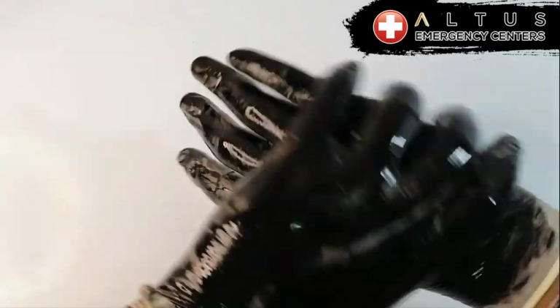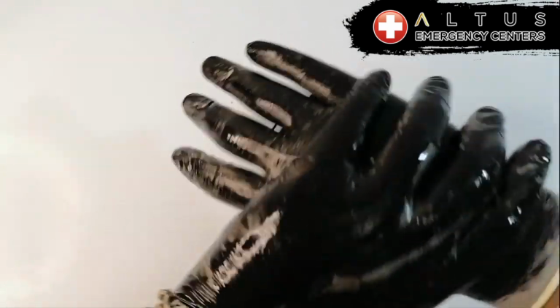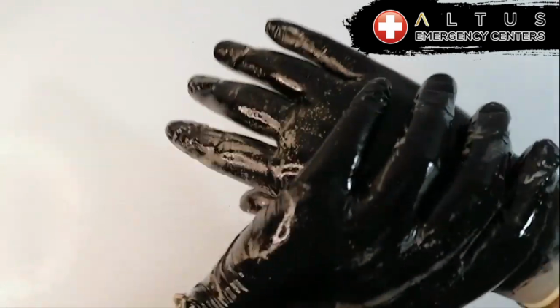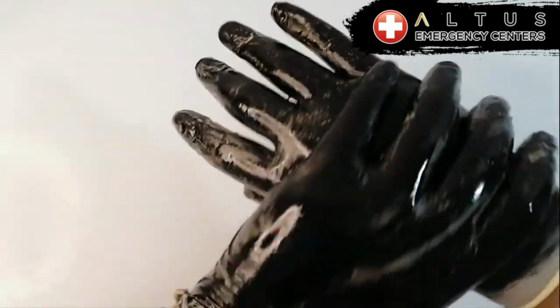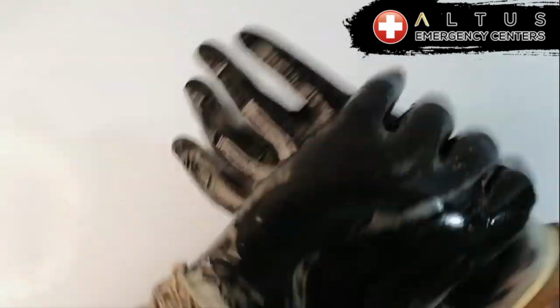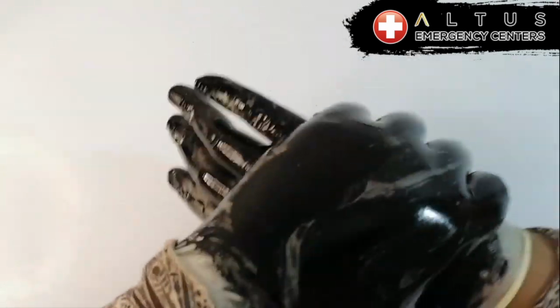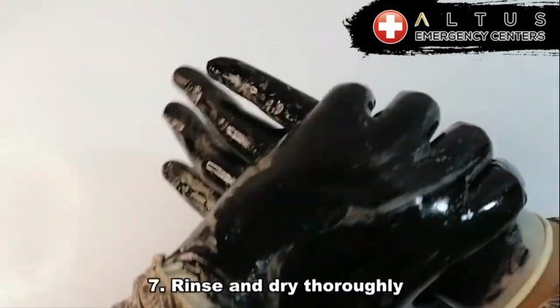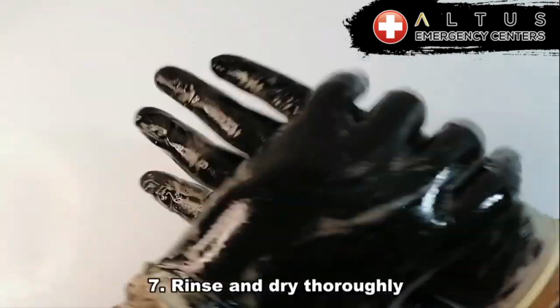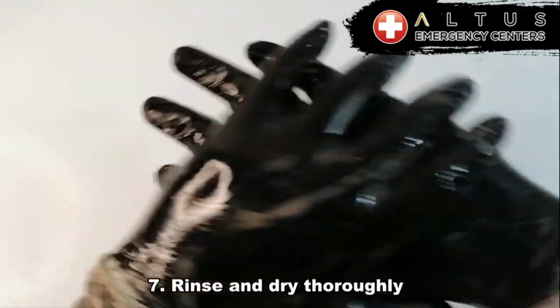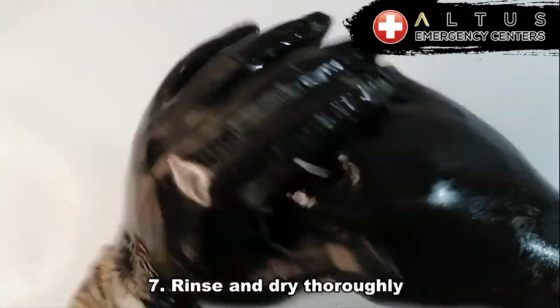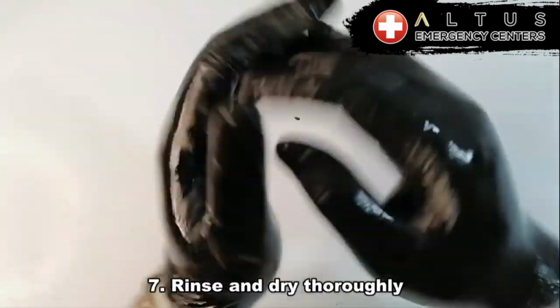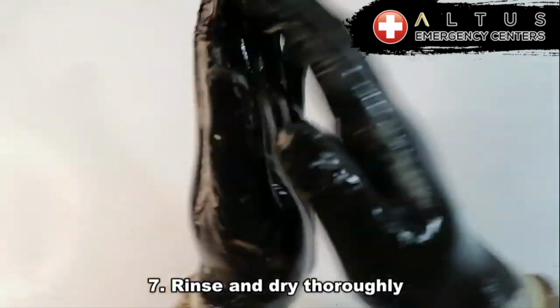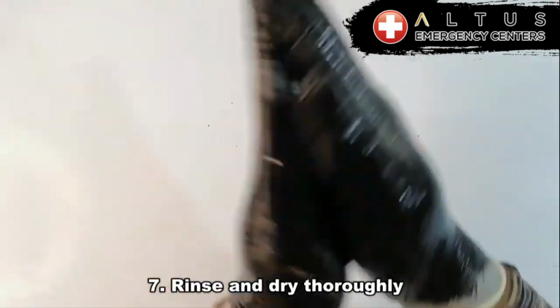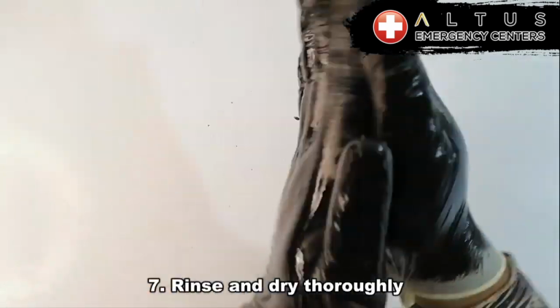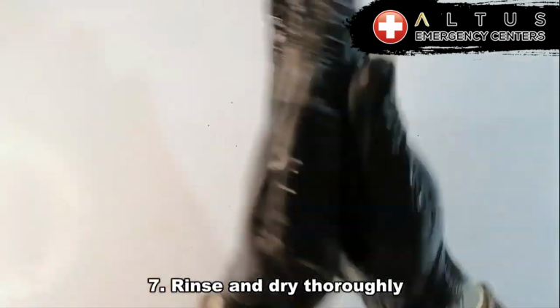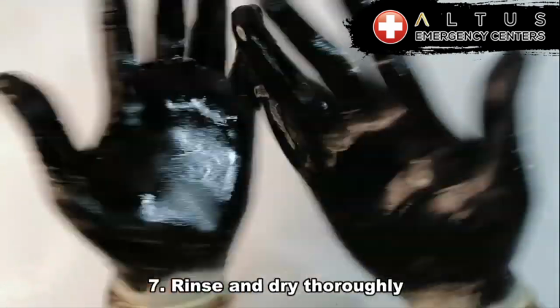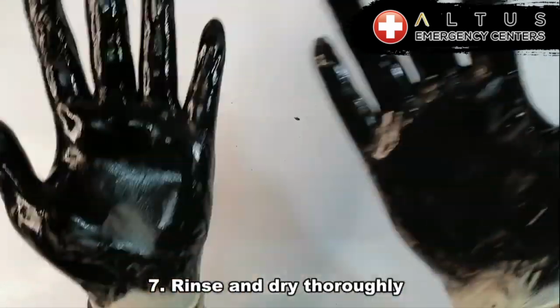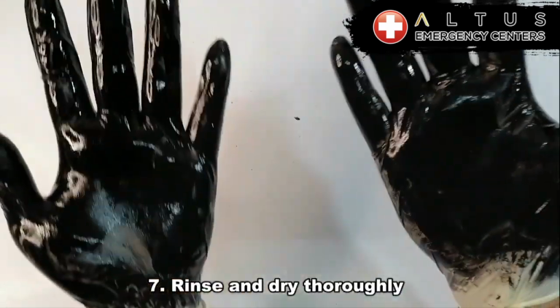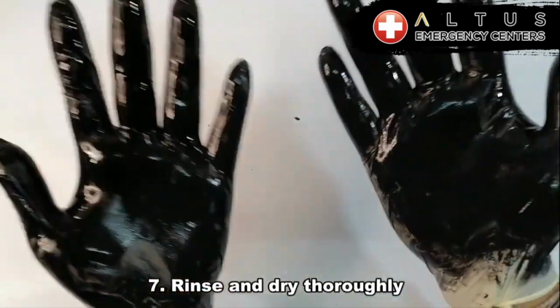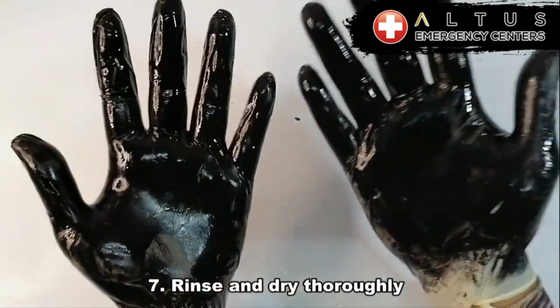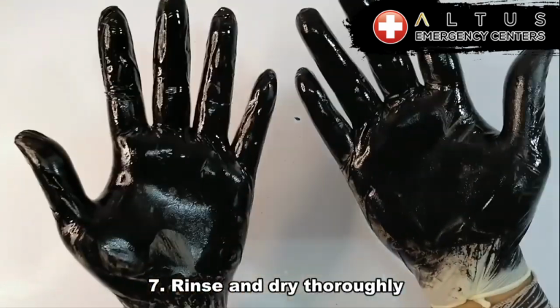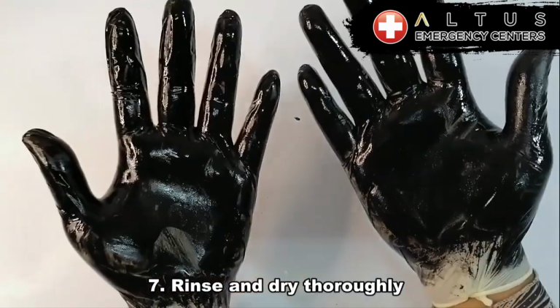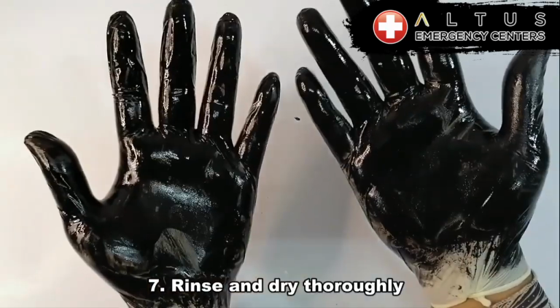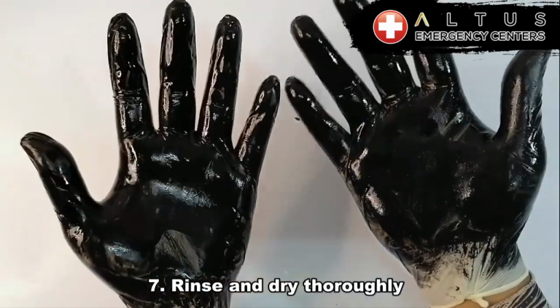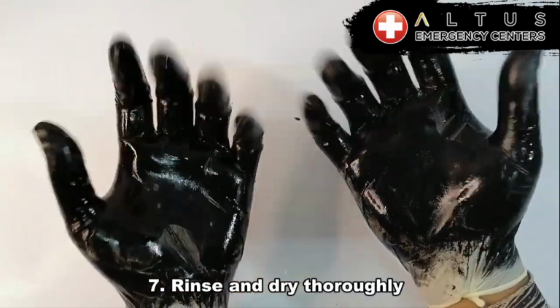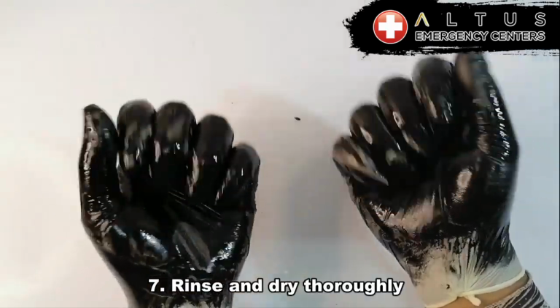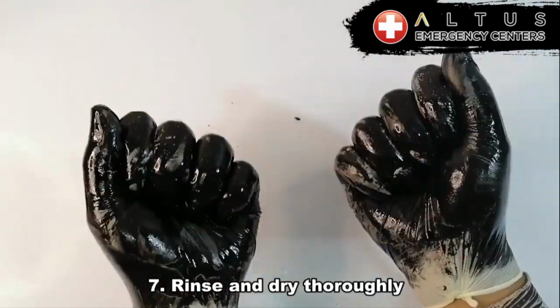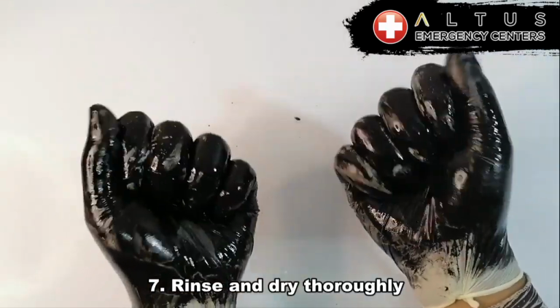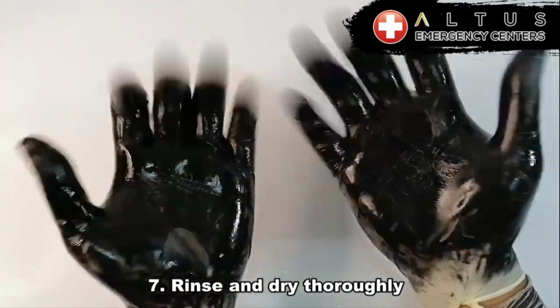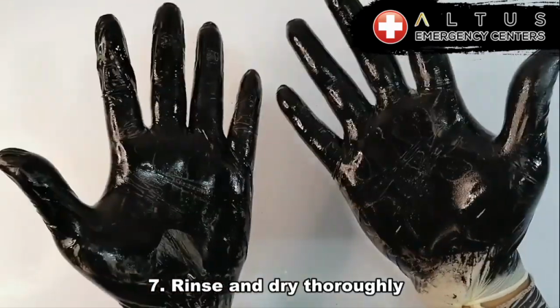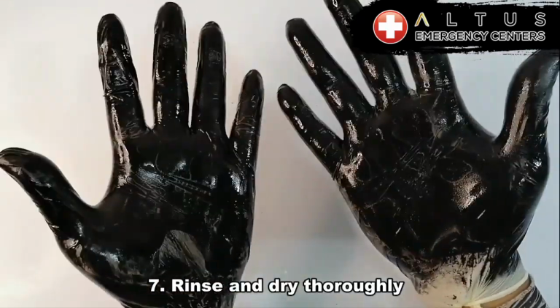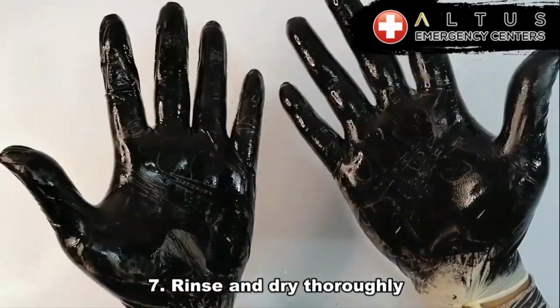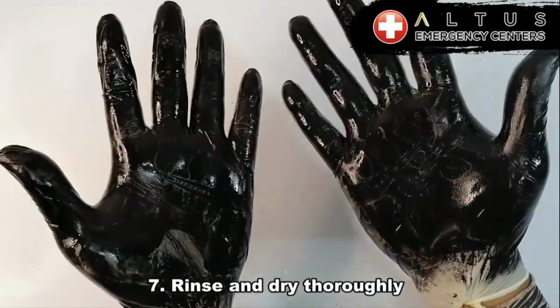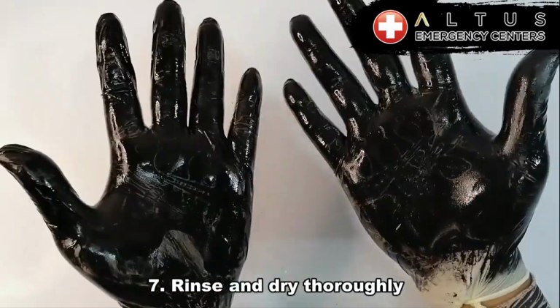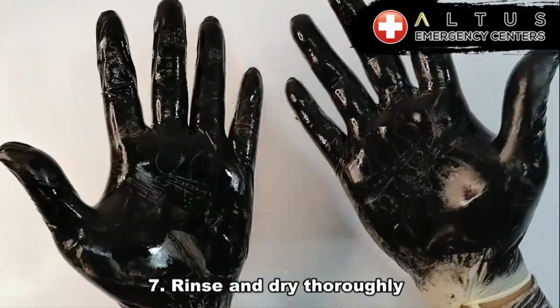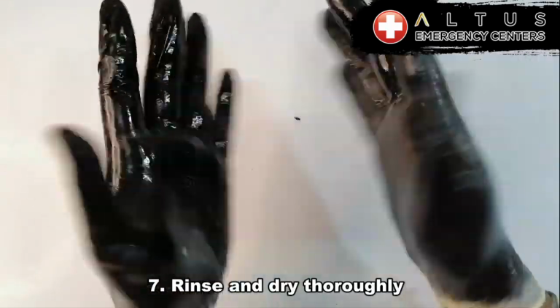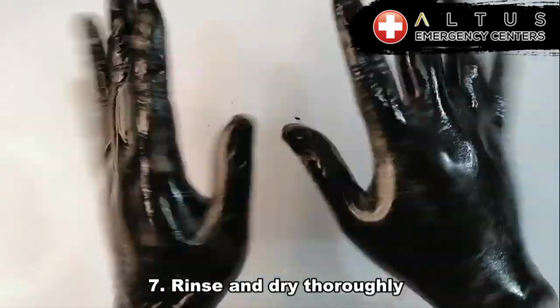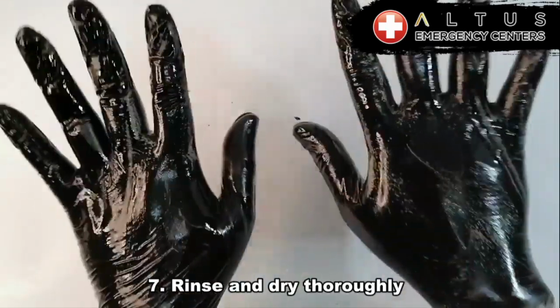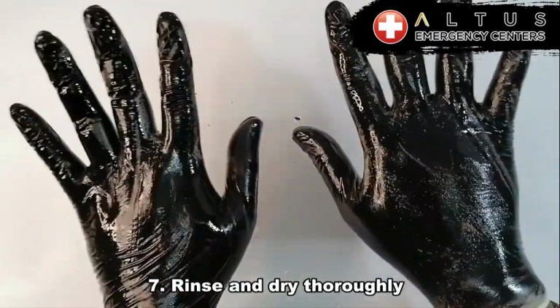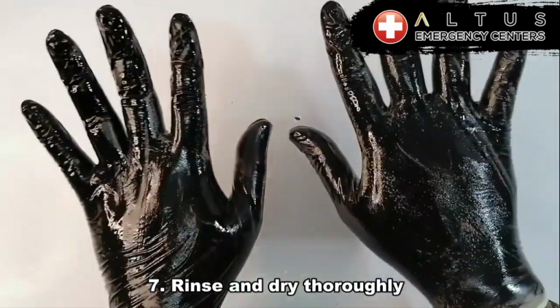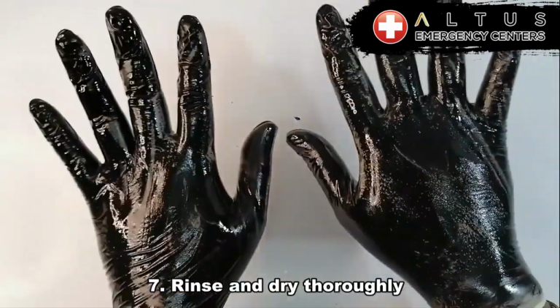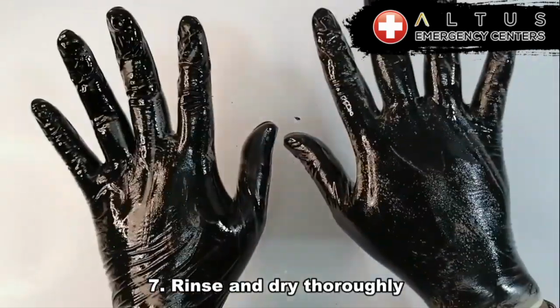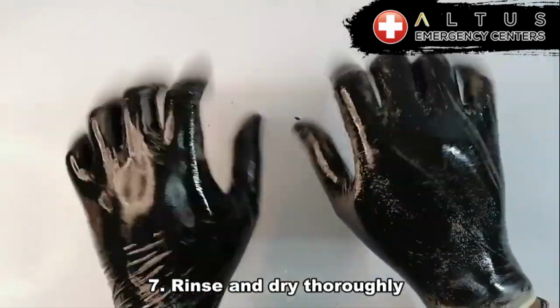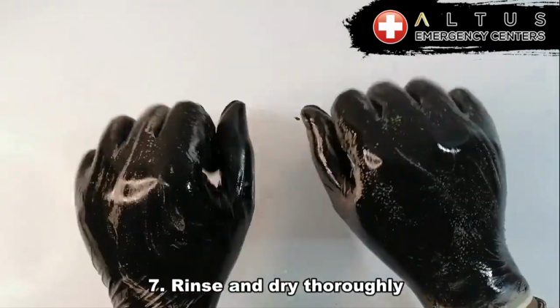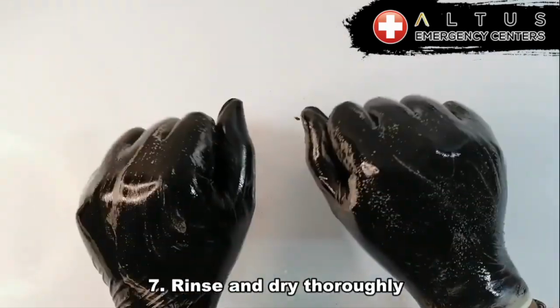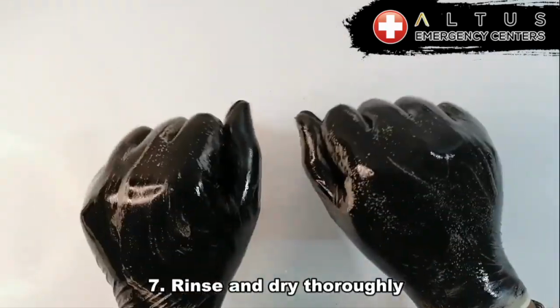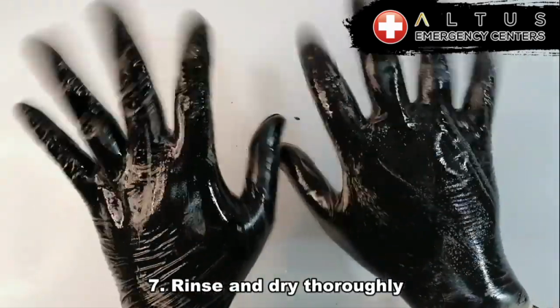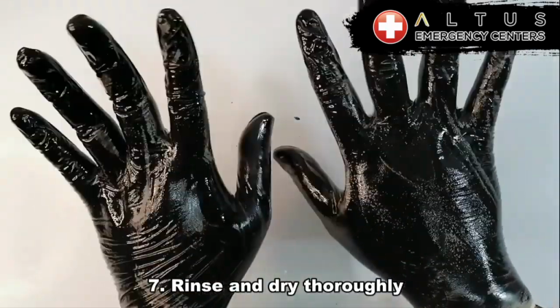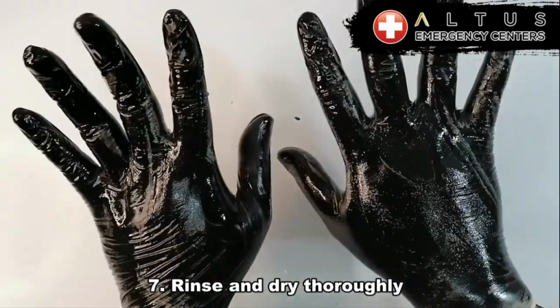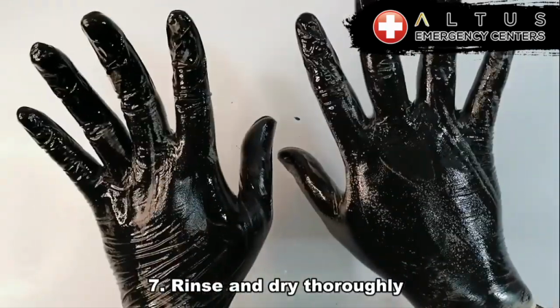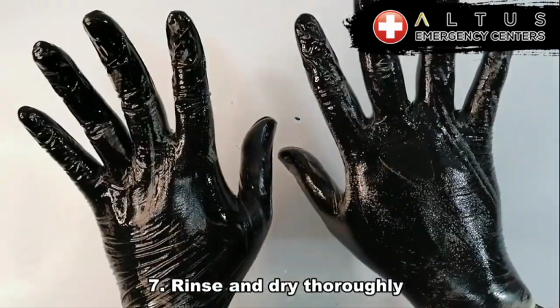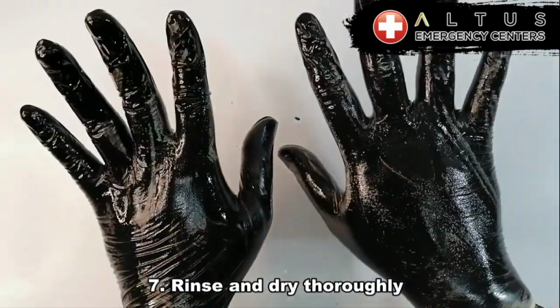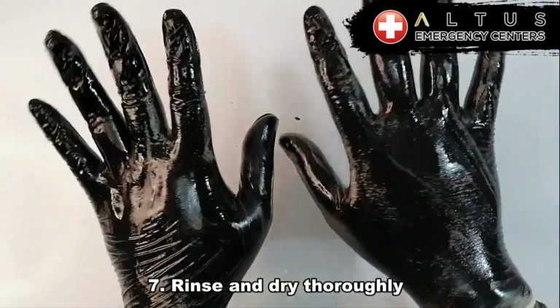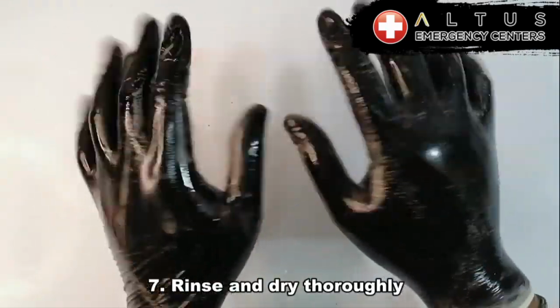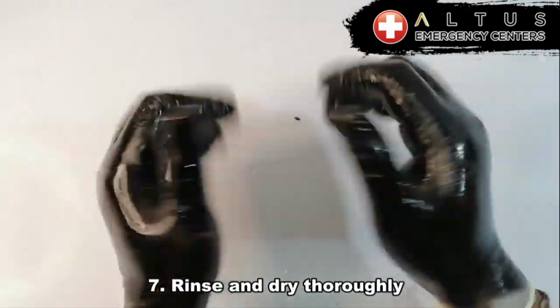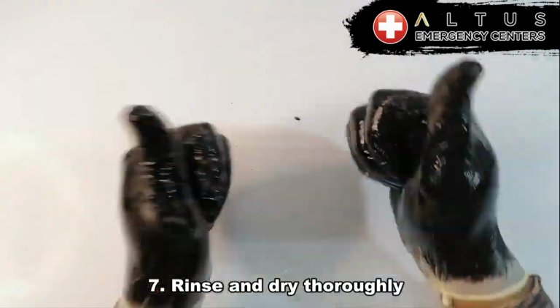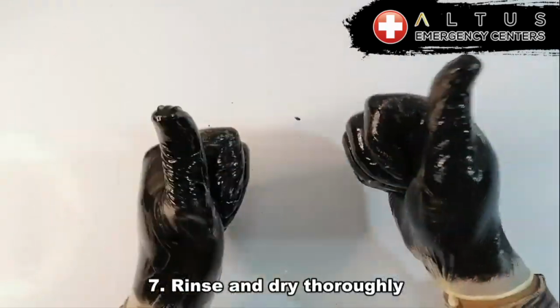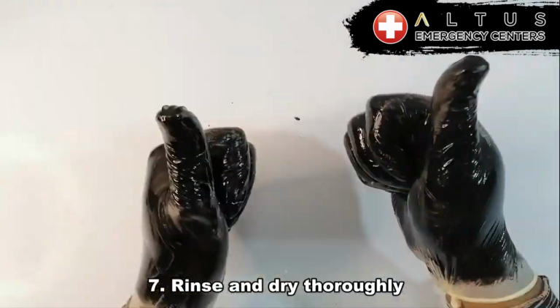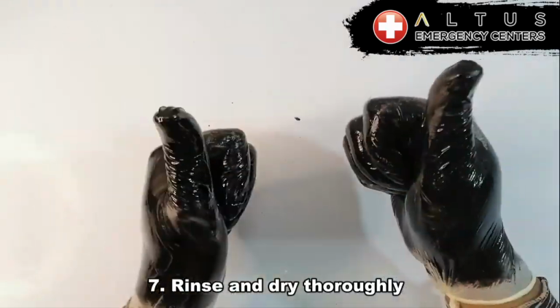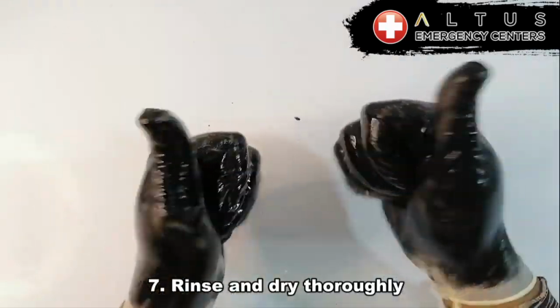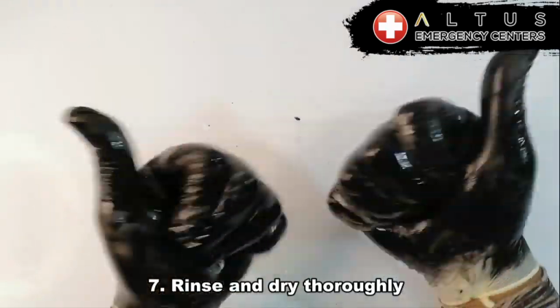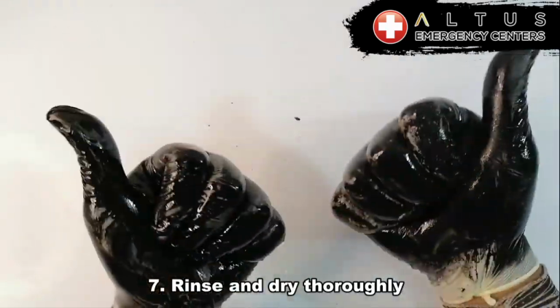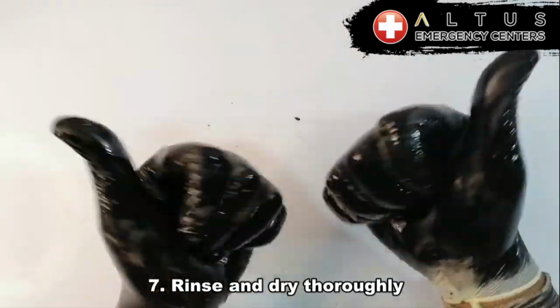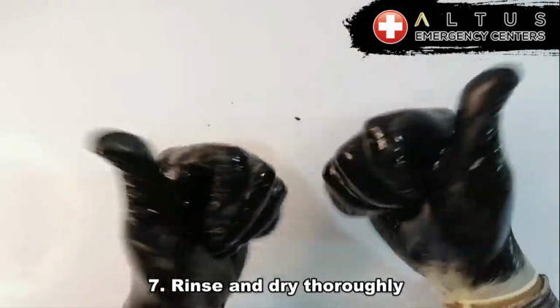And lastly, number seven, rinse and dry thoroughly. Make sure you rinse and dry really good and you're all set, guys.